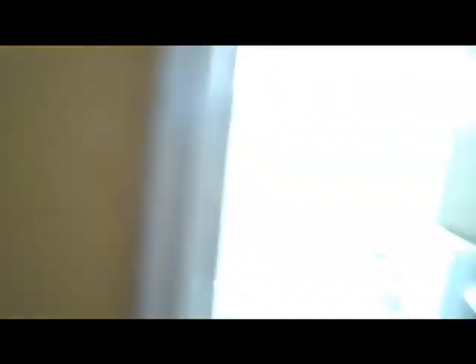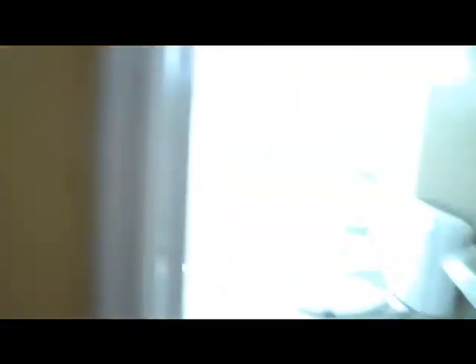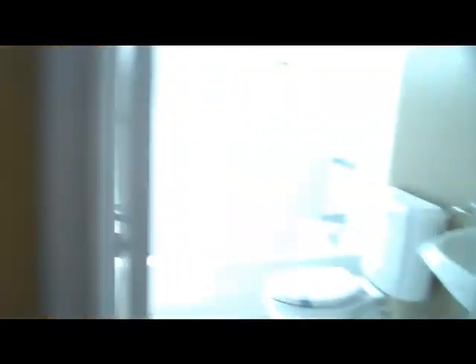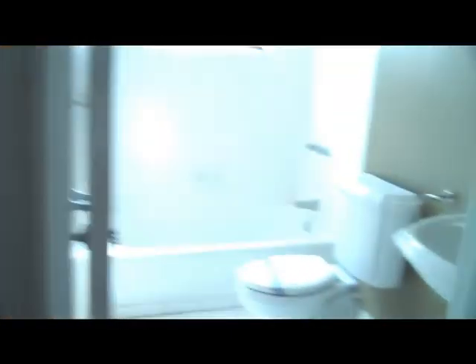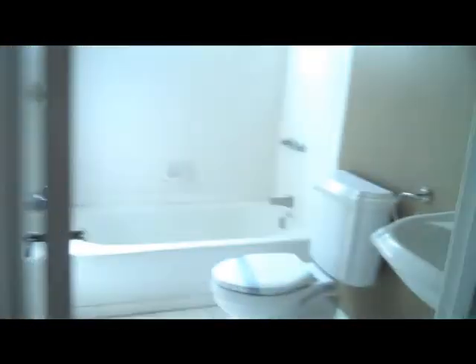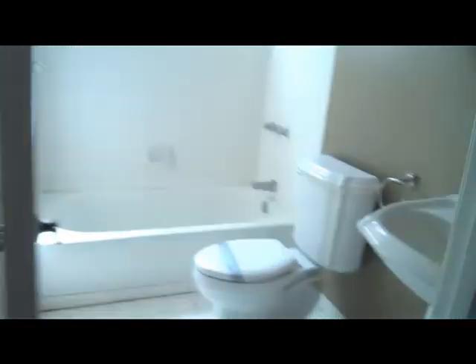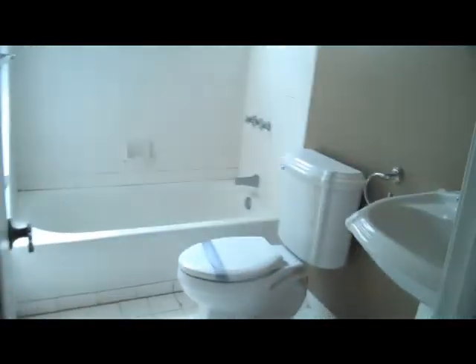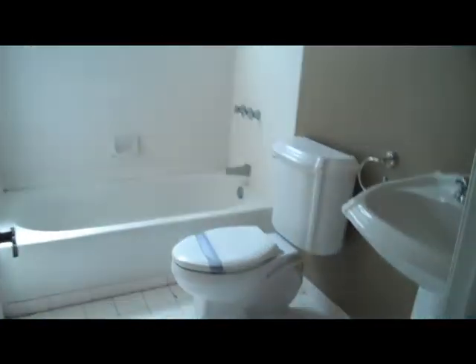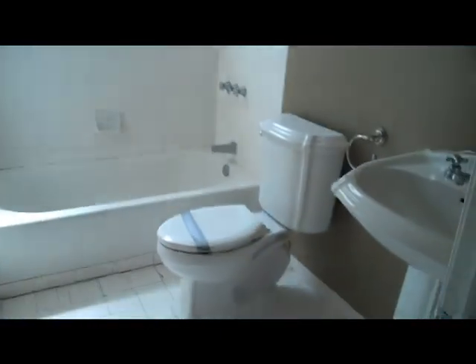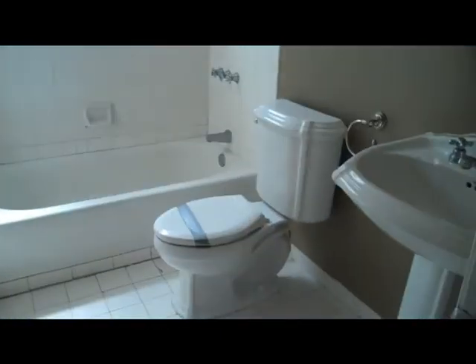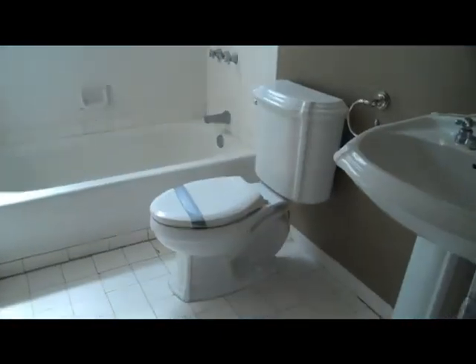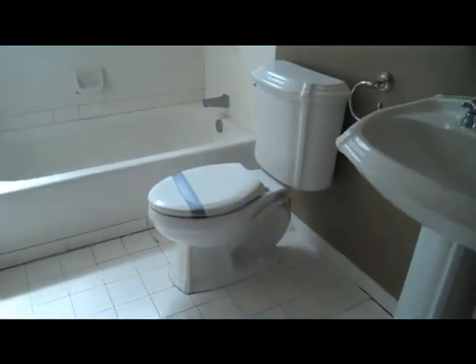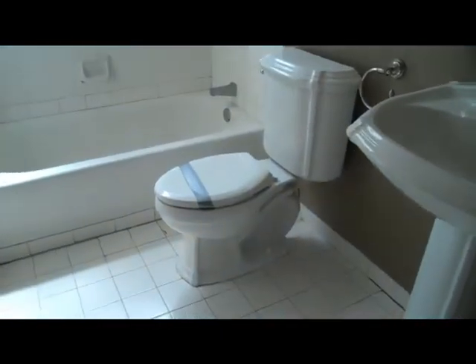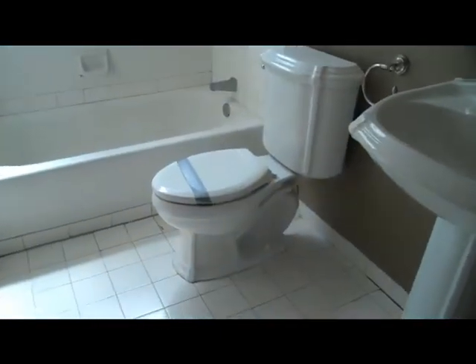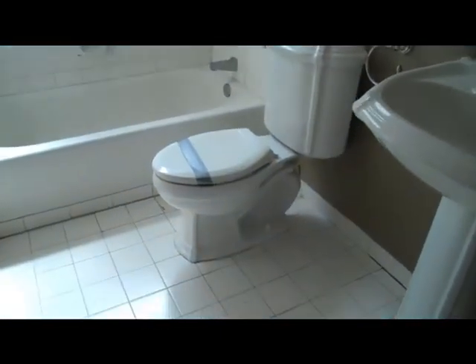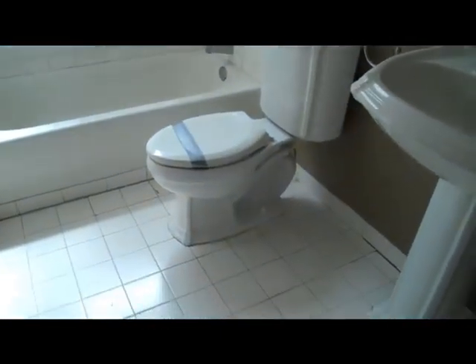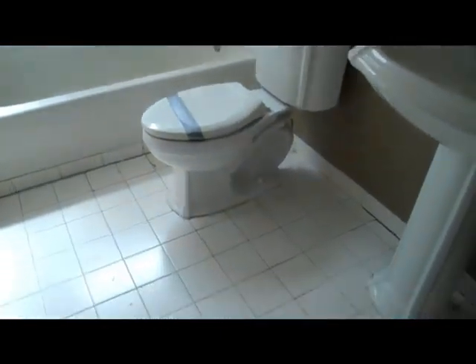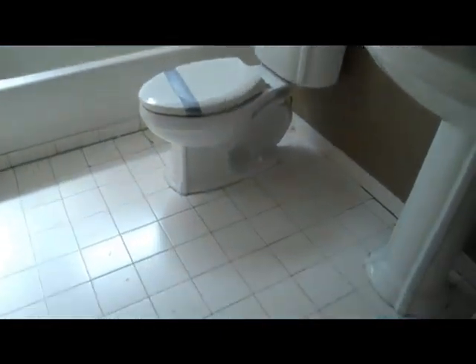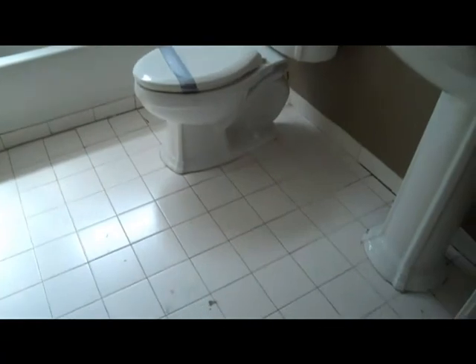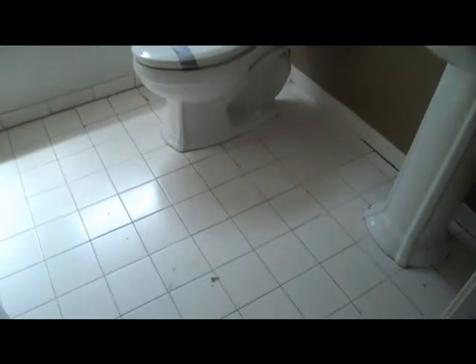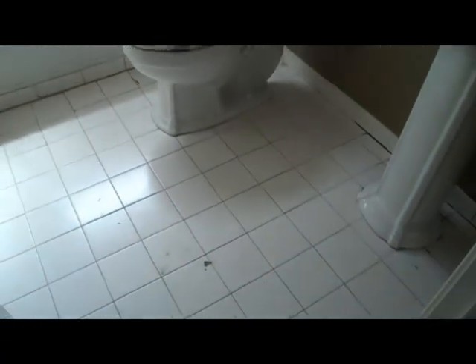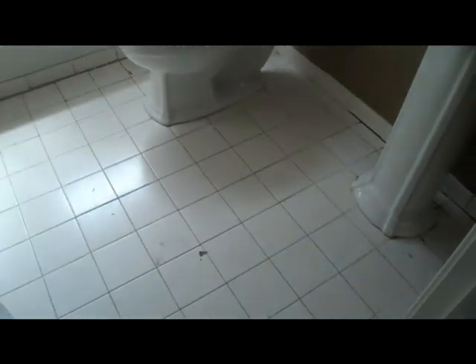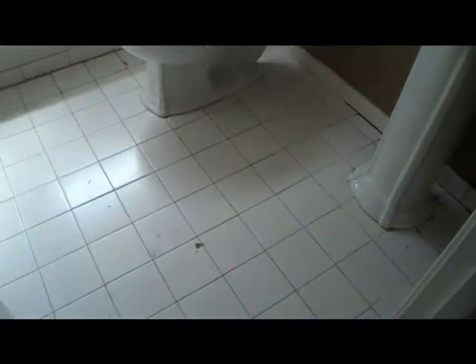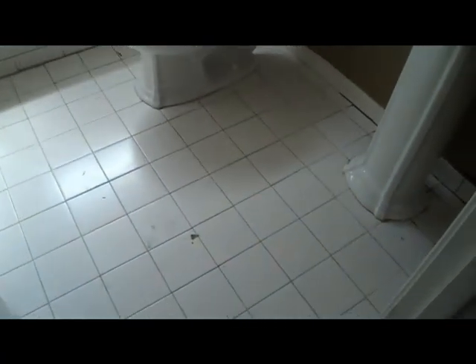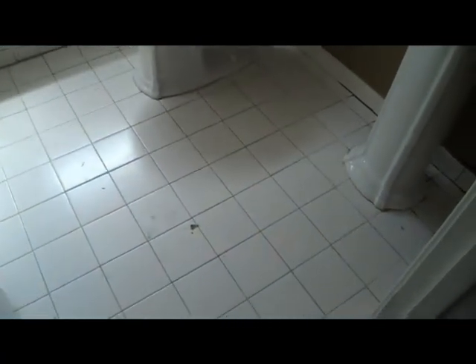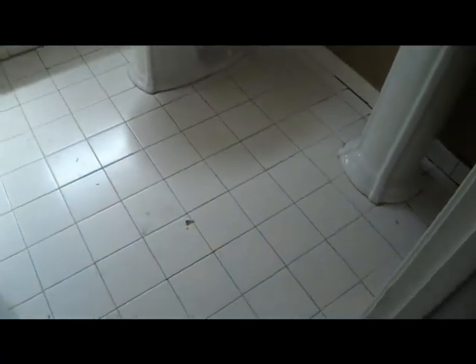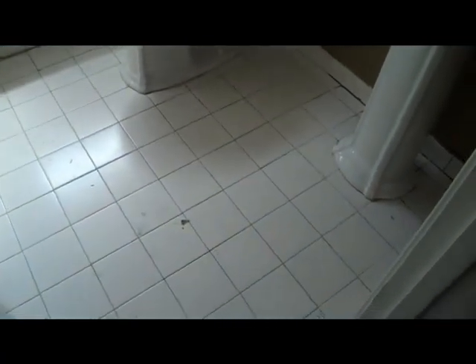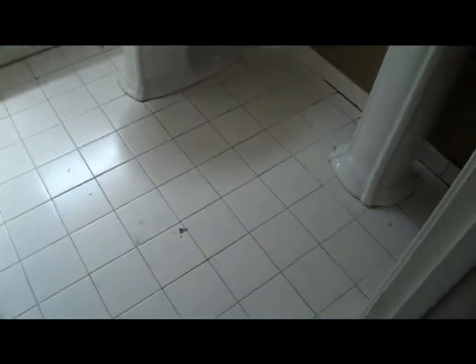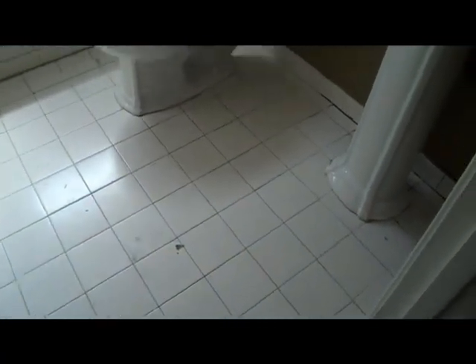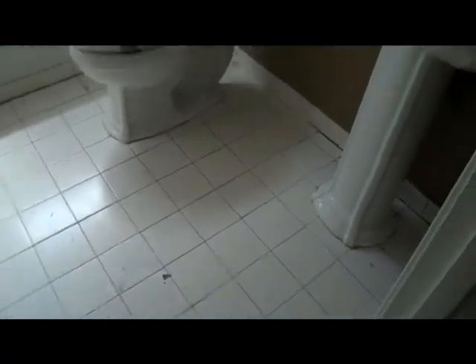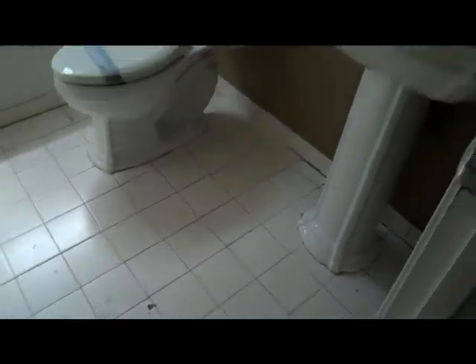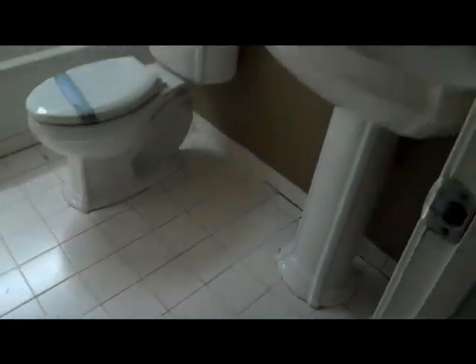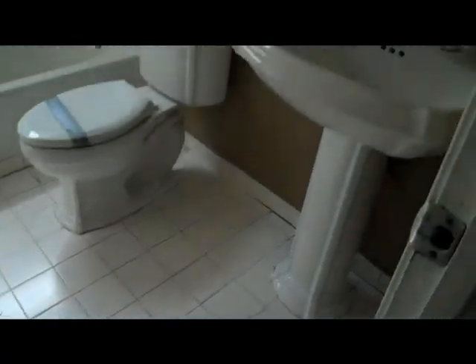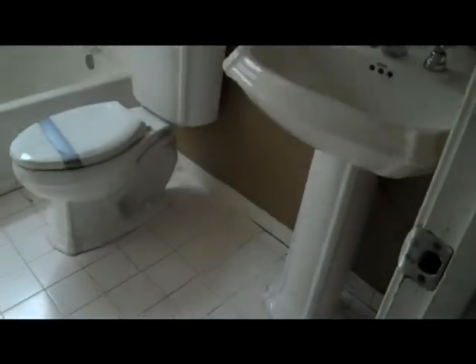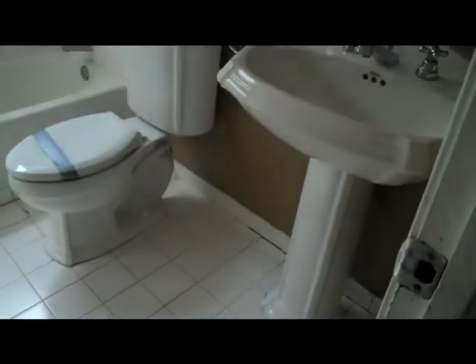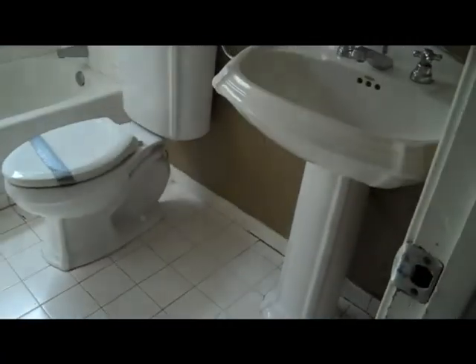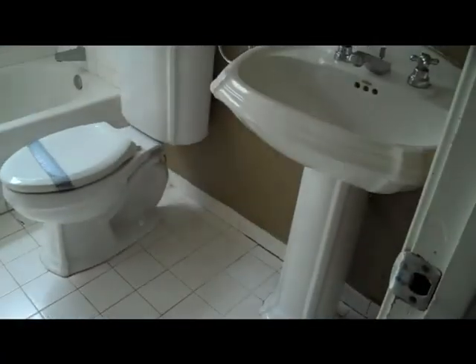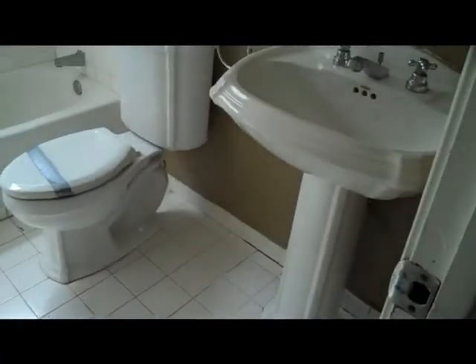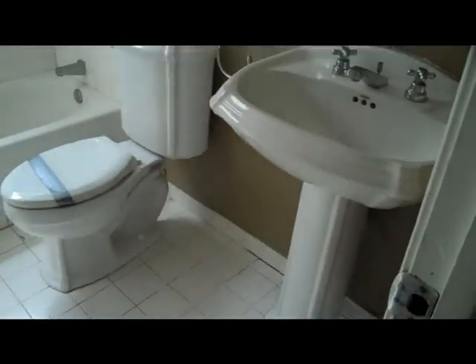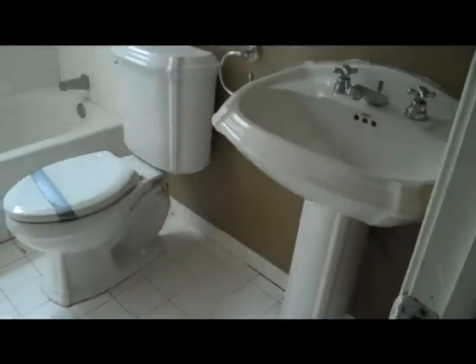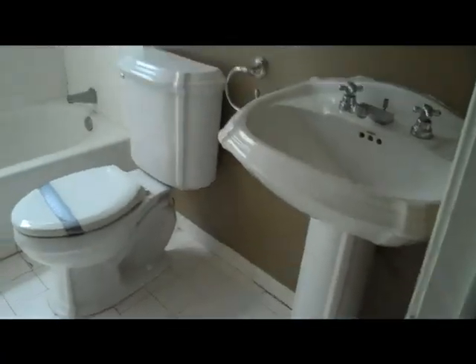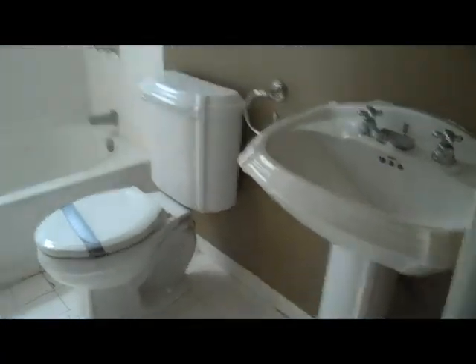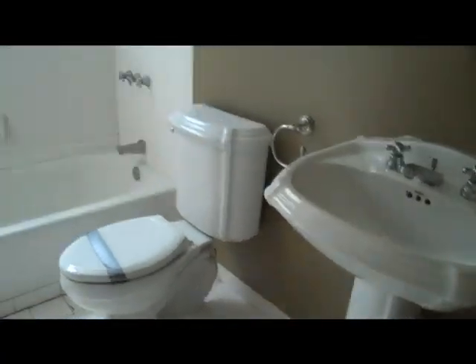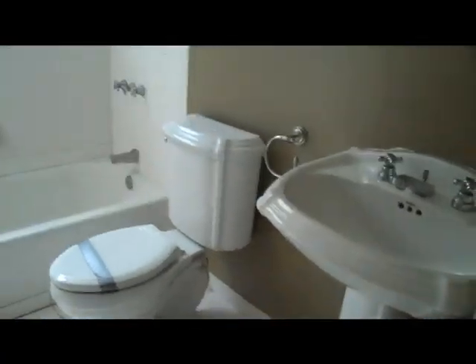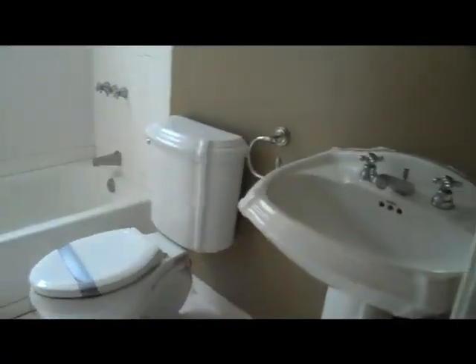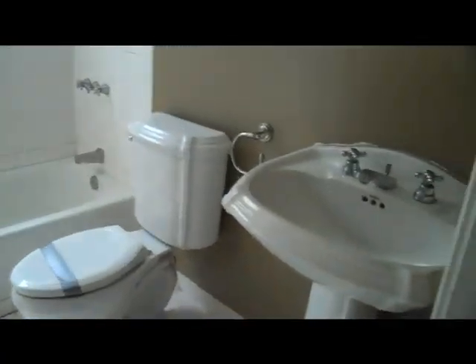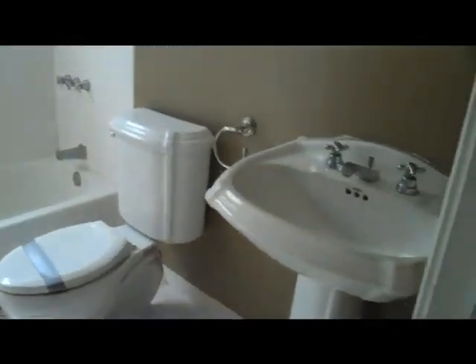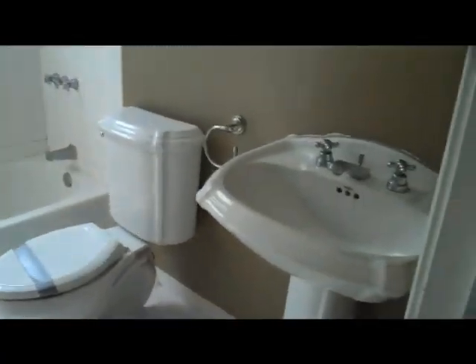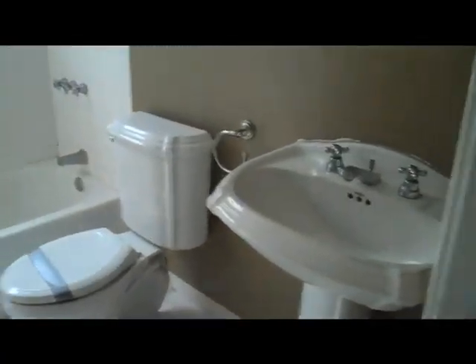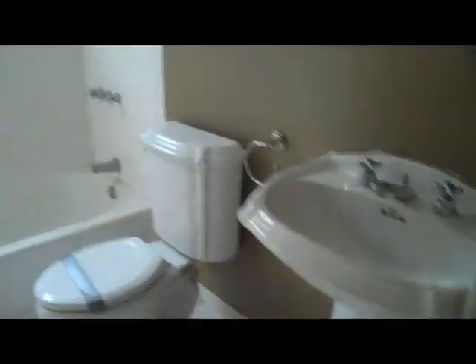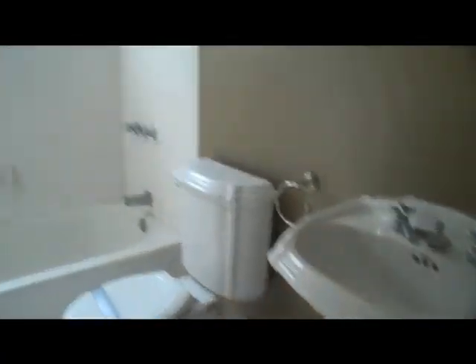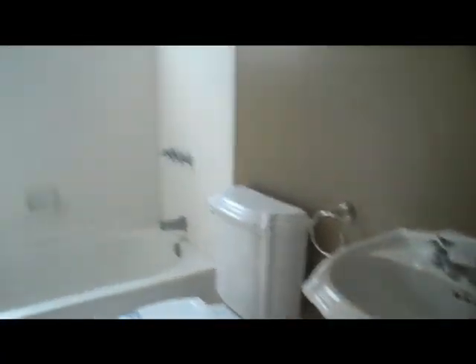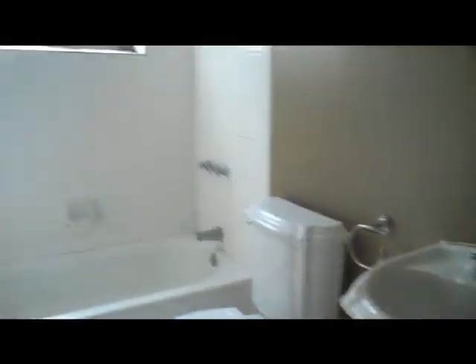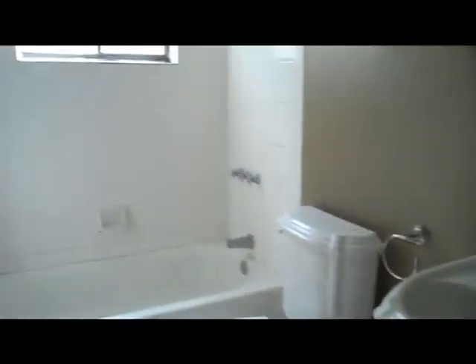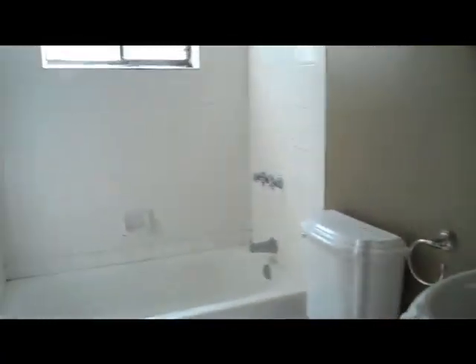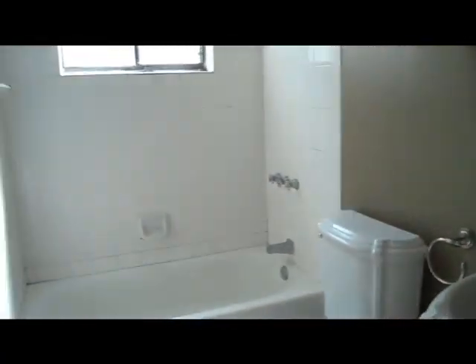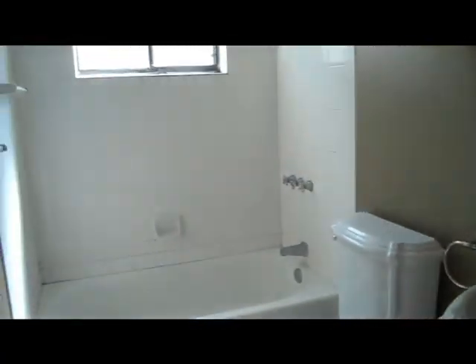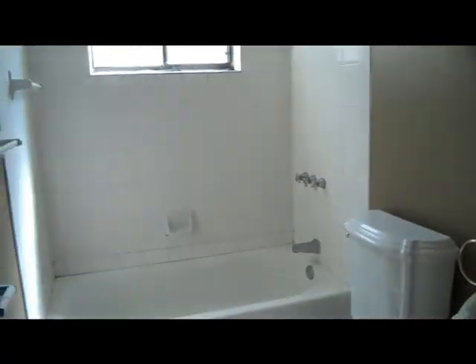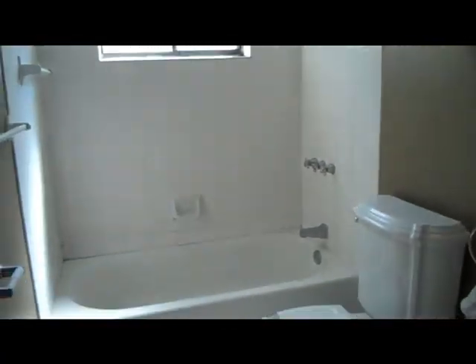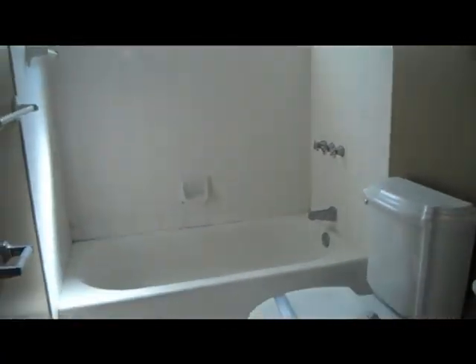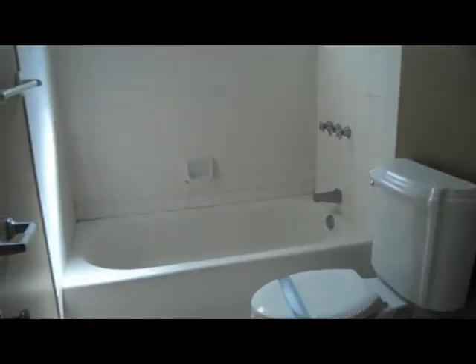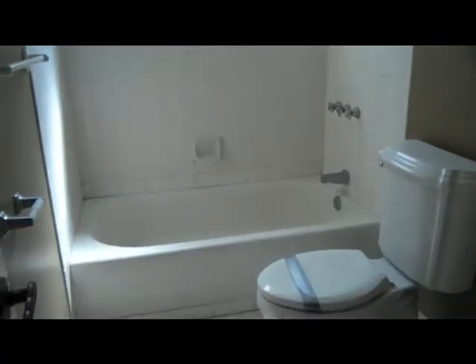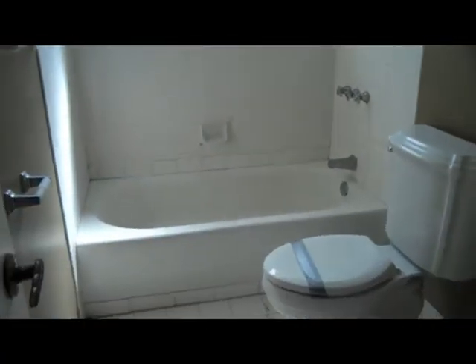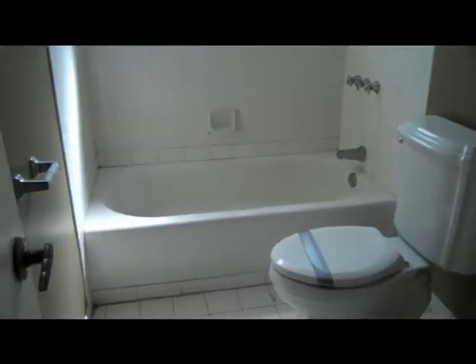This bathroom is like the hallway bathroom that these rooms share, and it's kind of in rough condition.